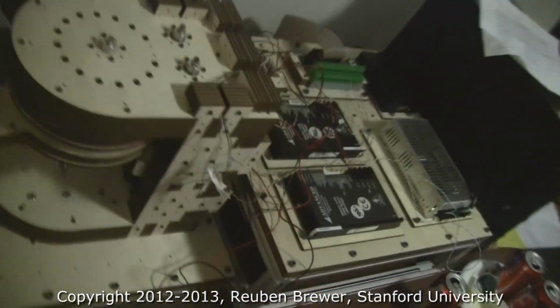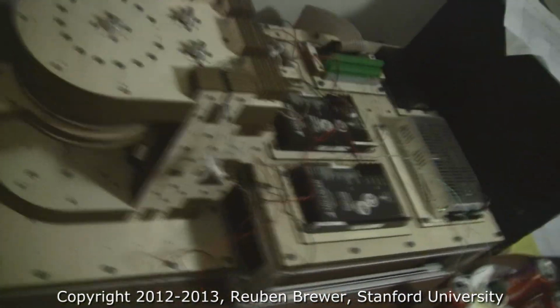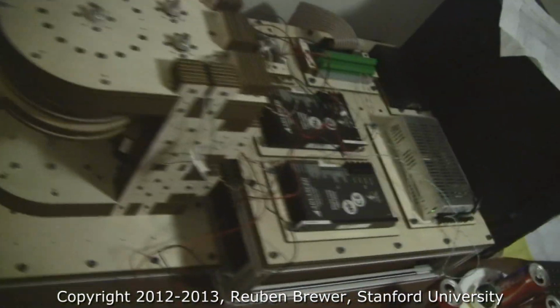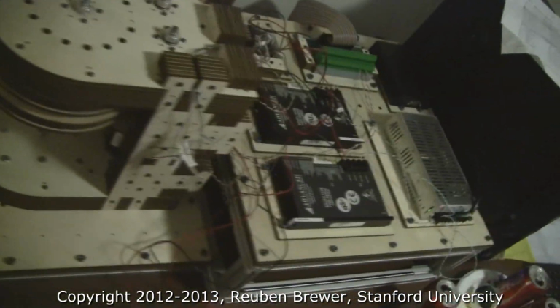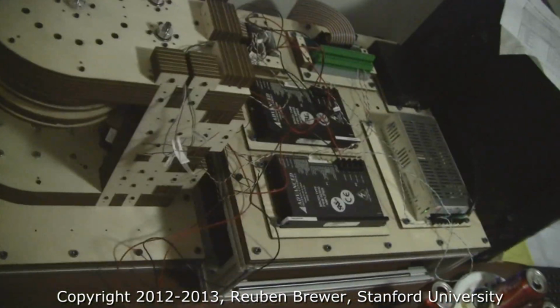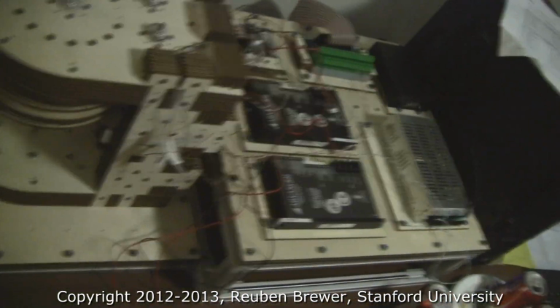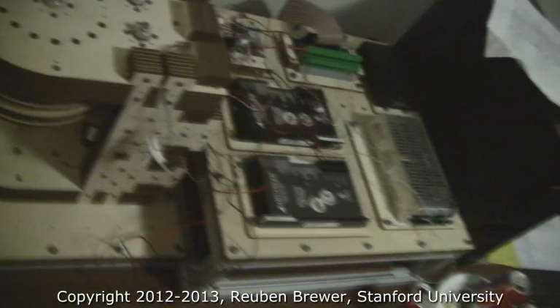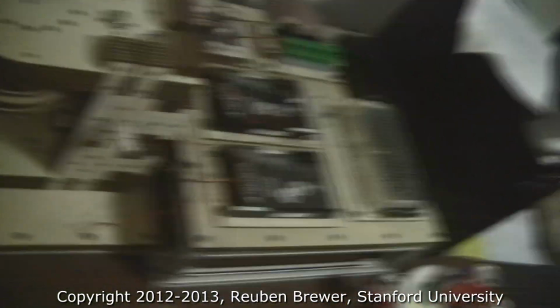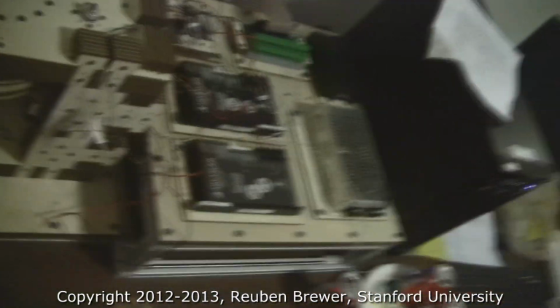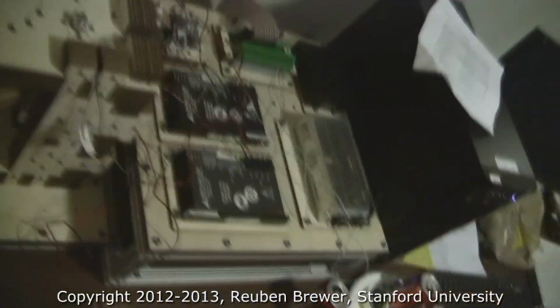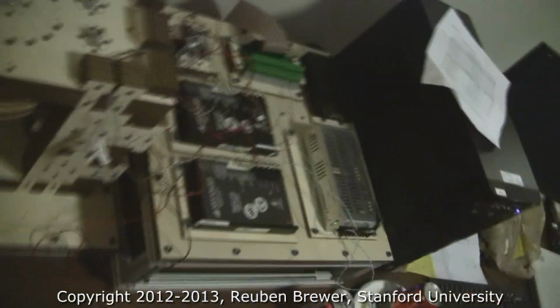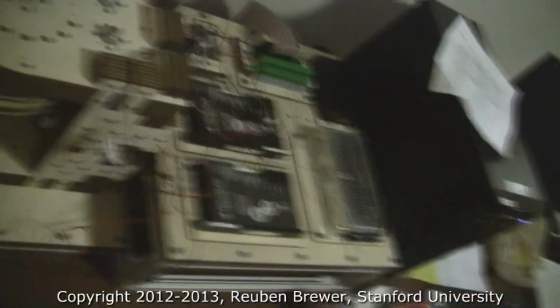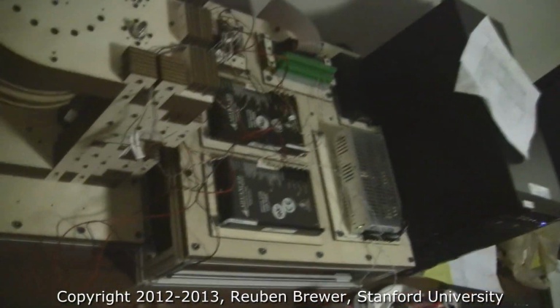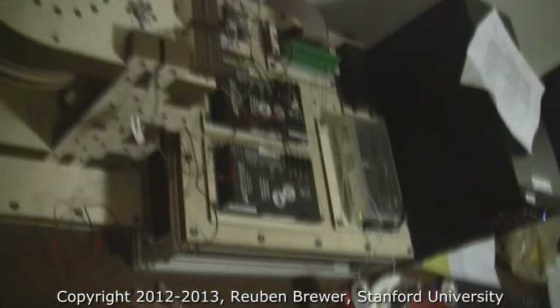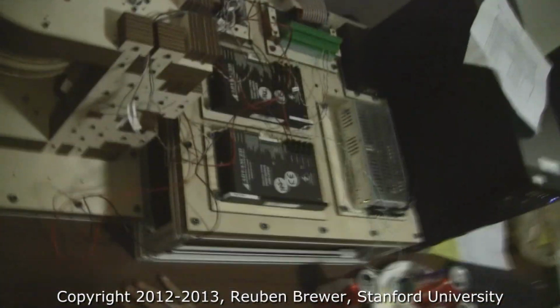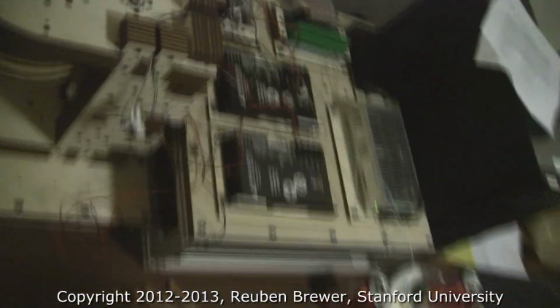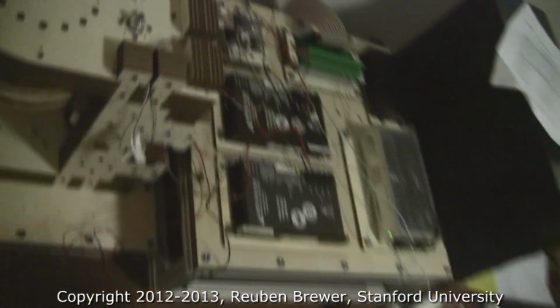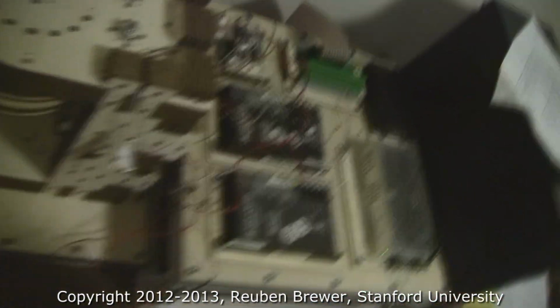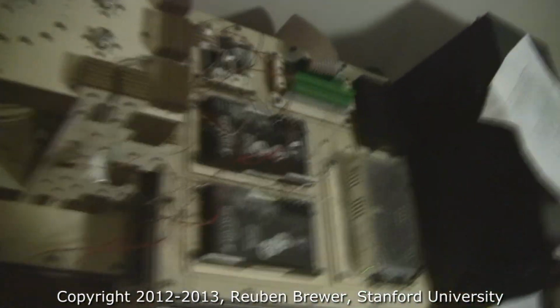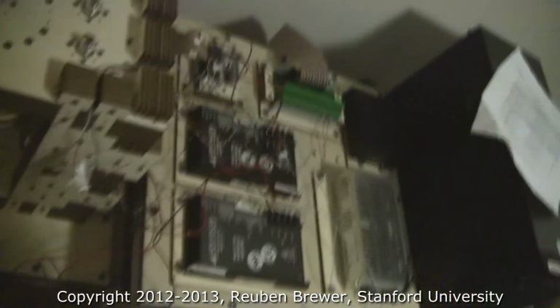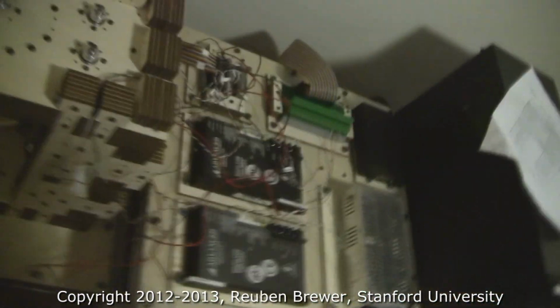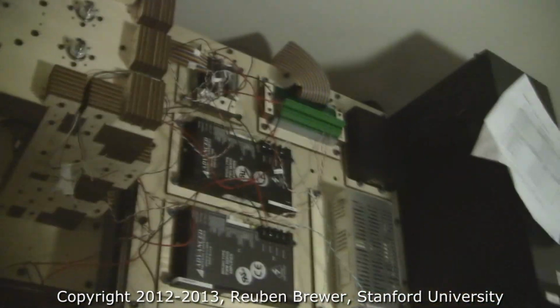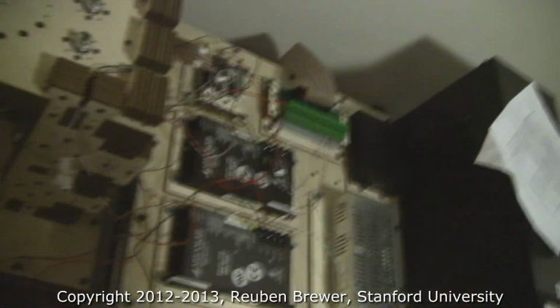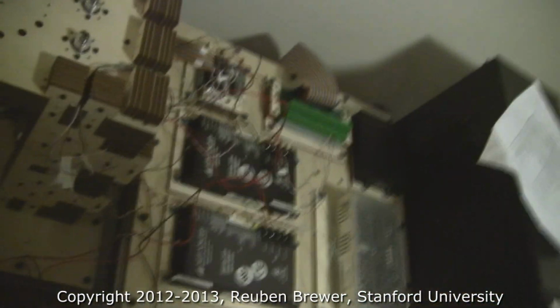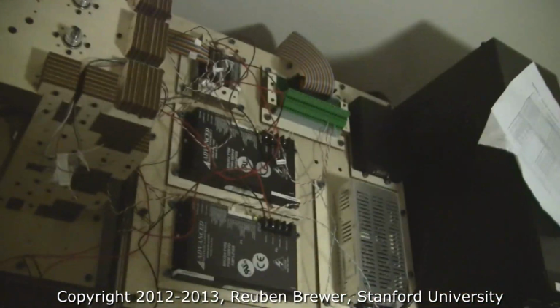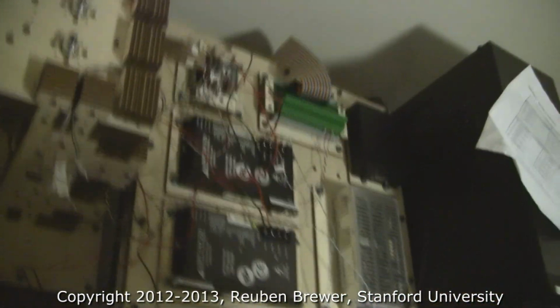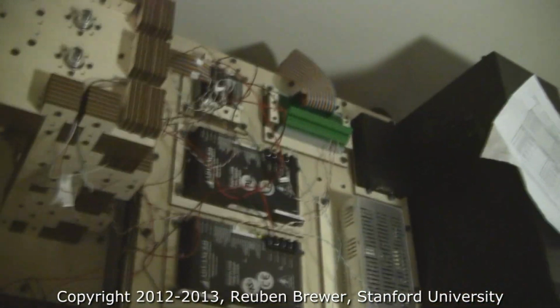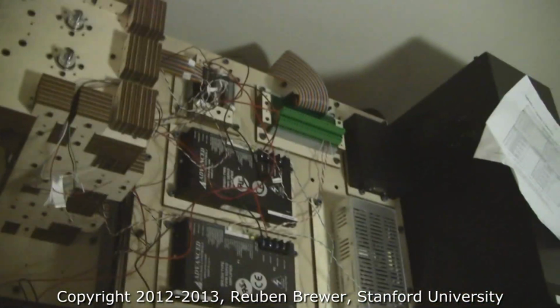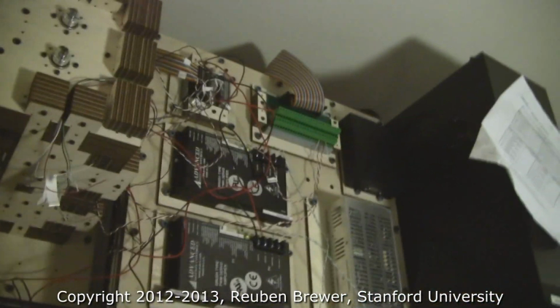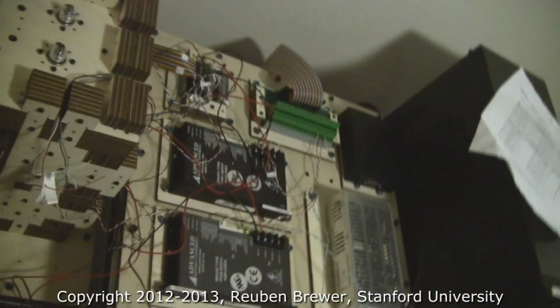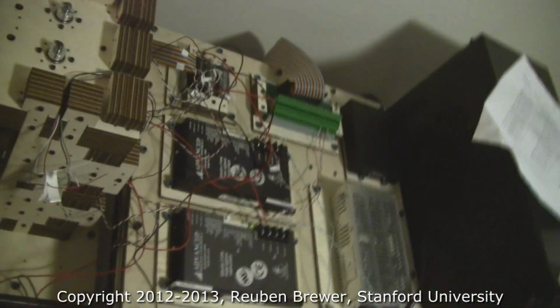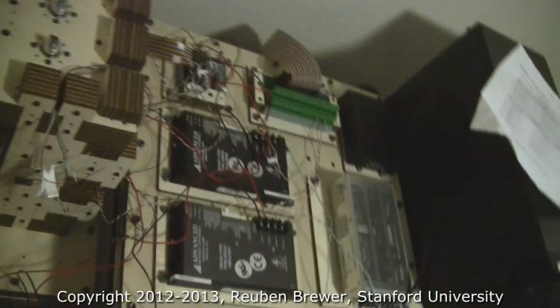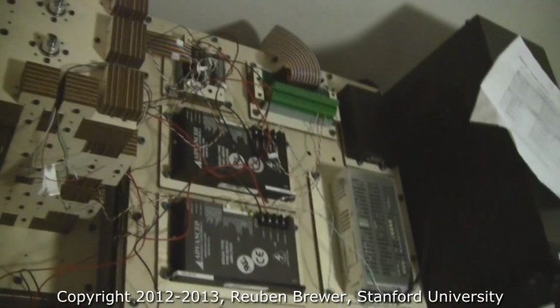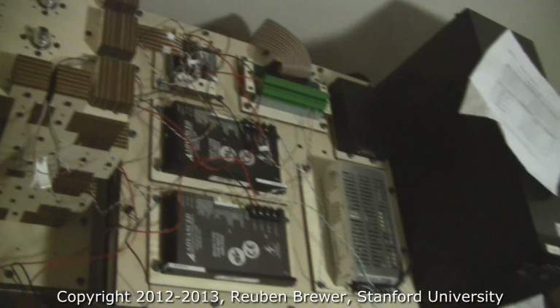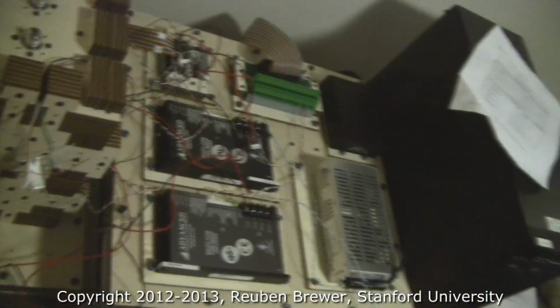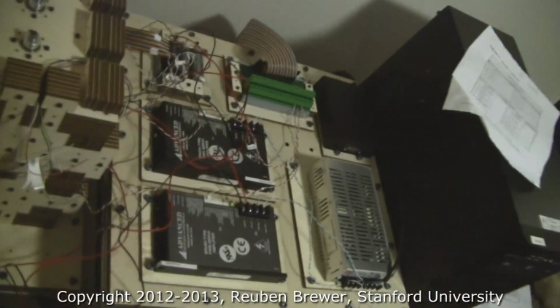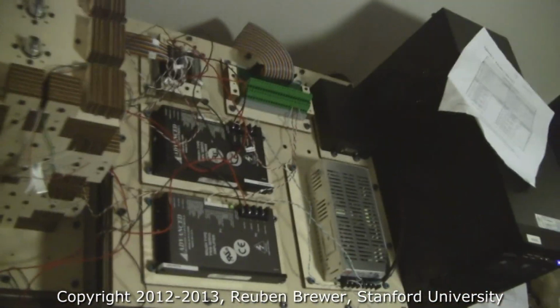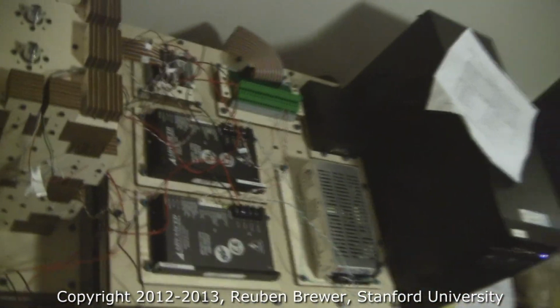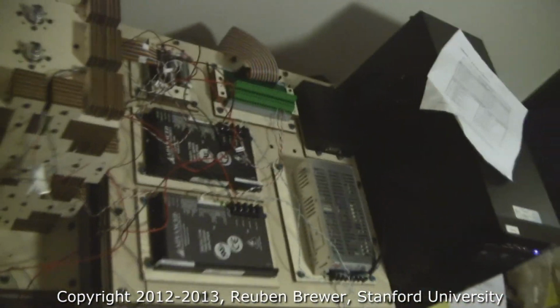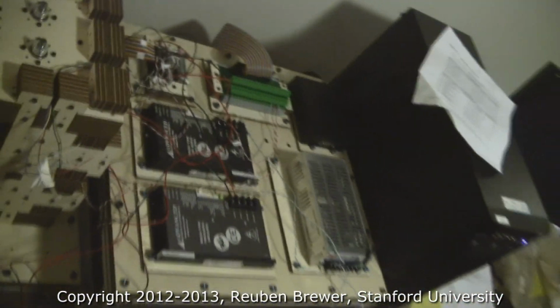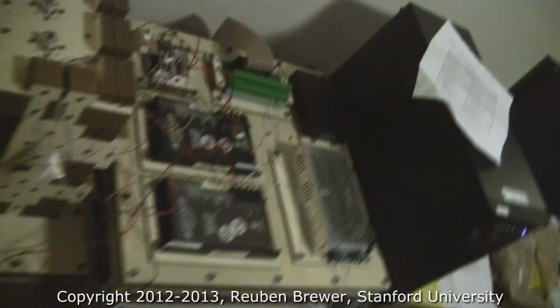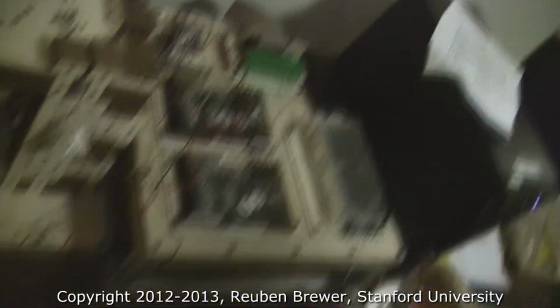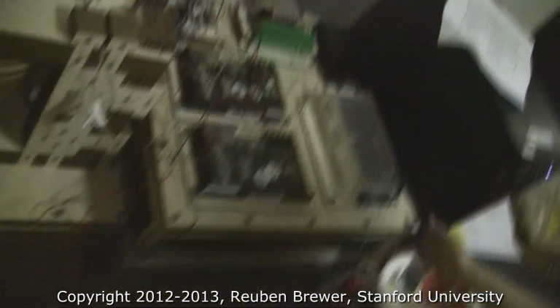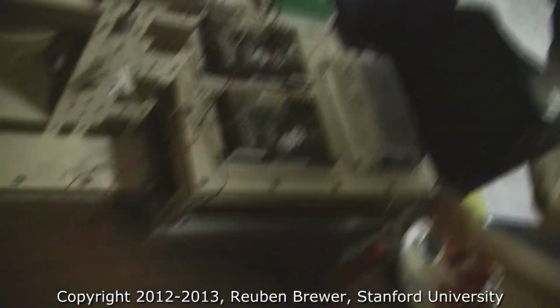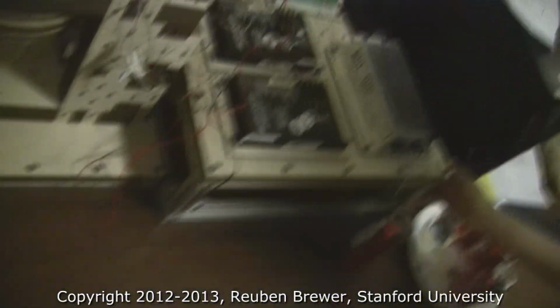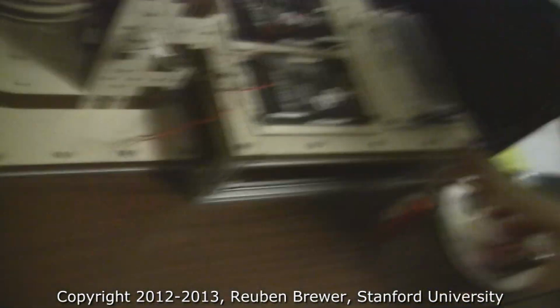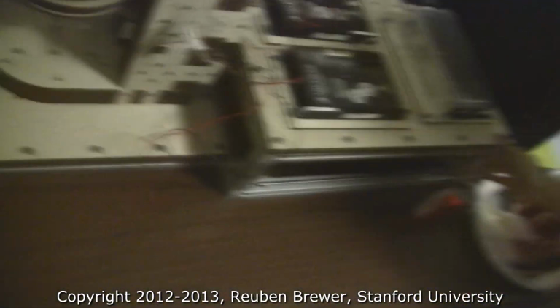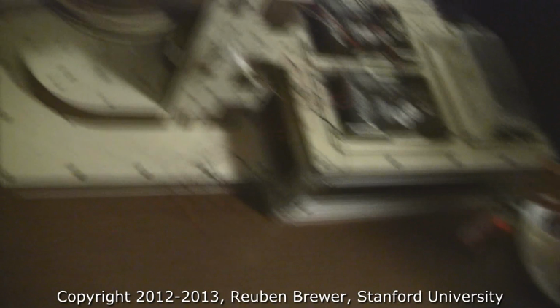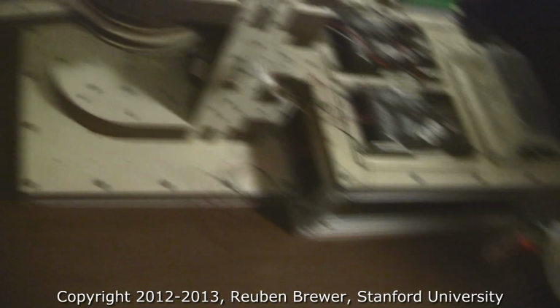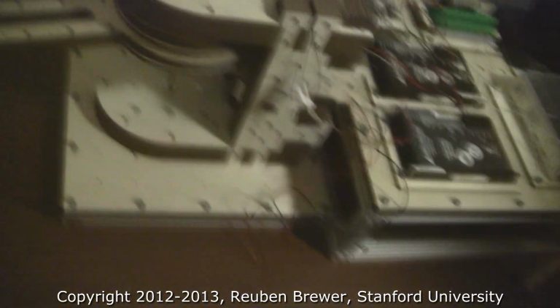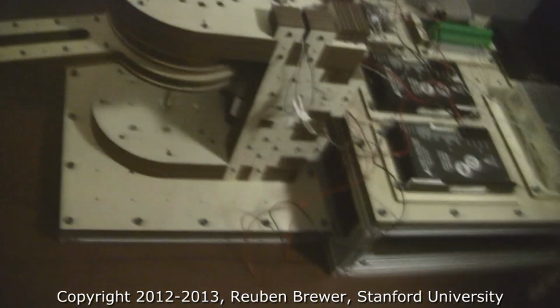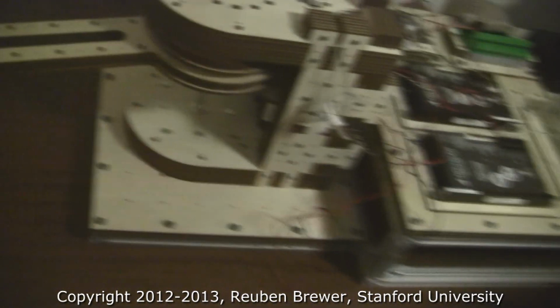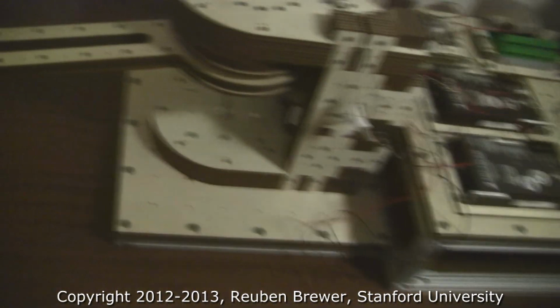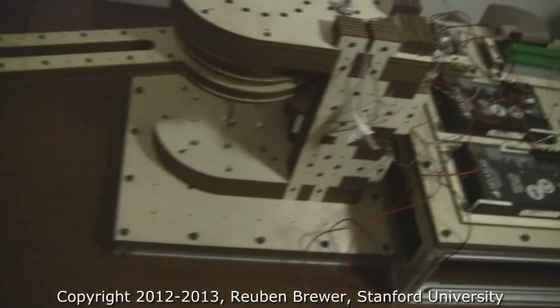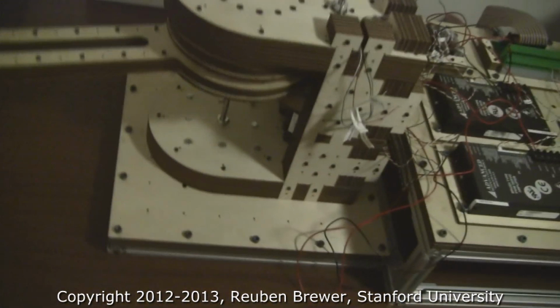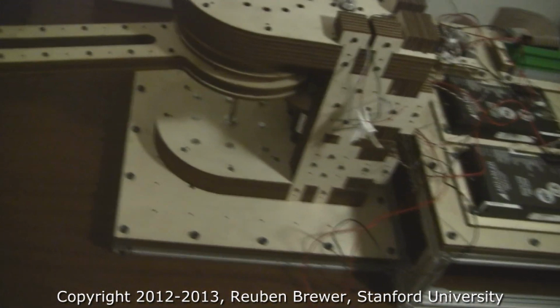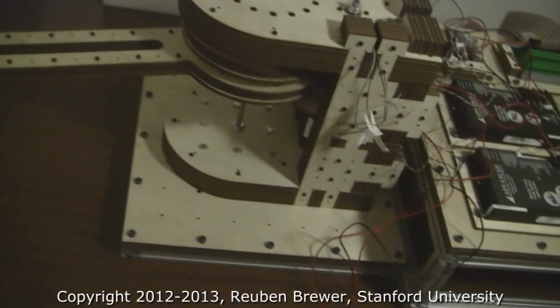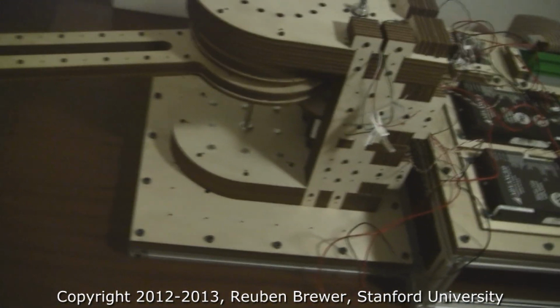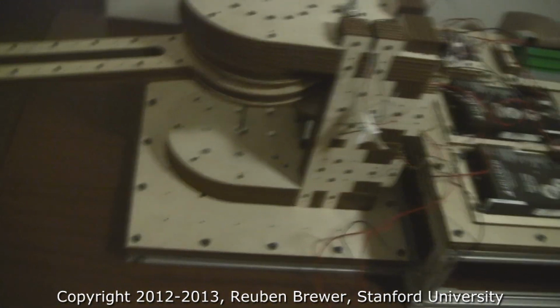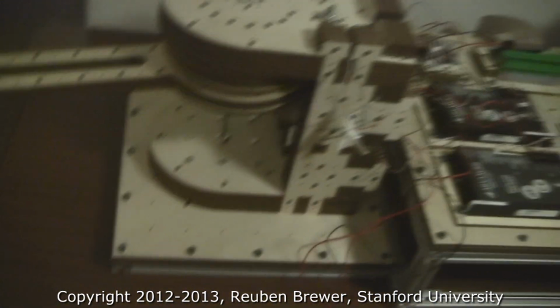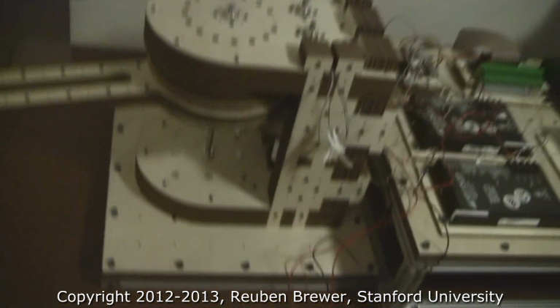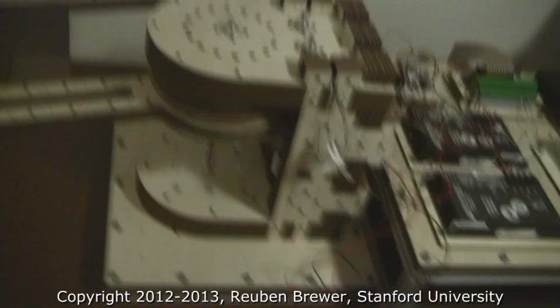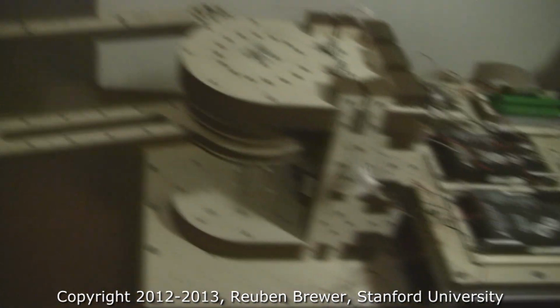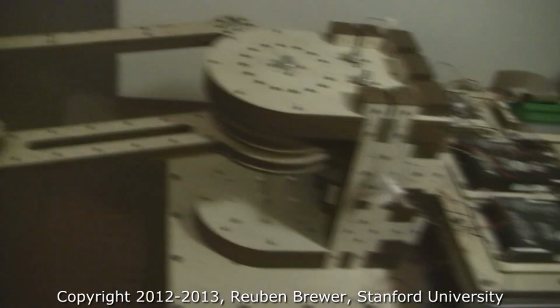And the electronics bay could not be nicer. Very nice electronics — 80-20 and everything, very clean.